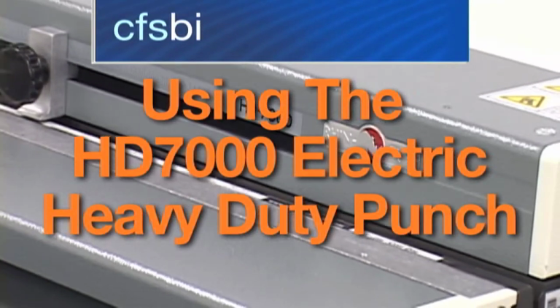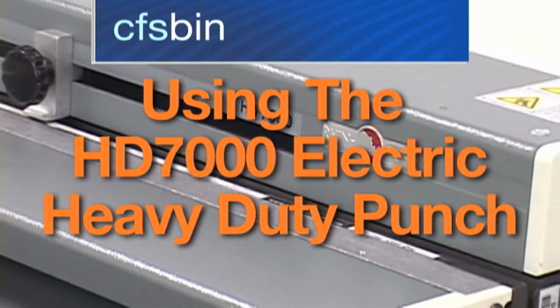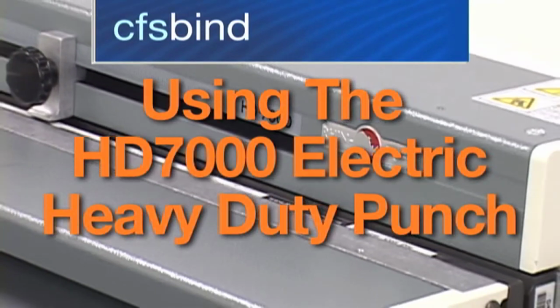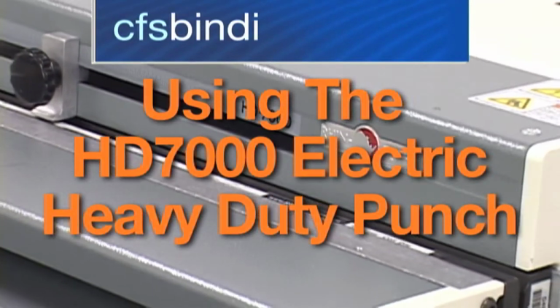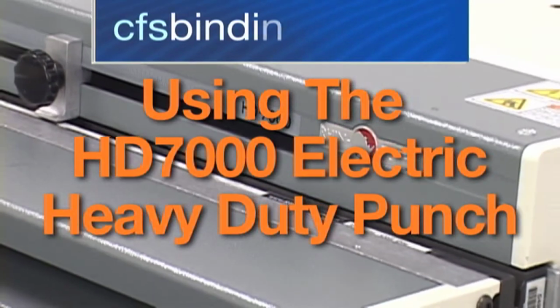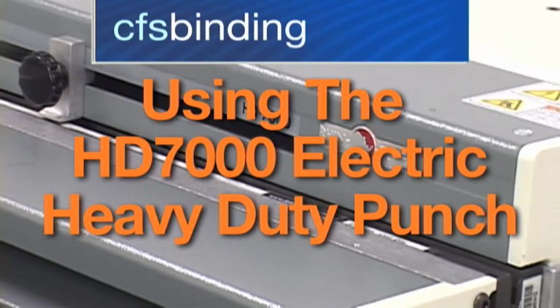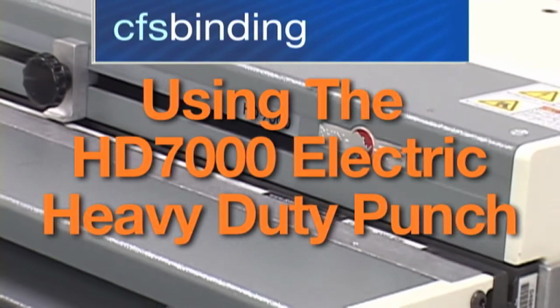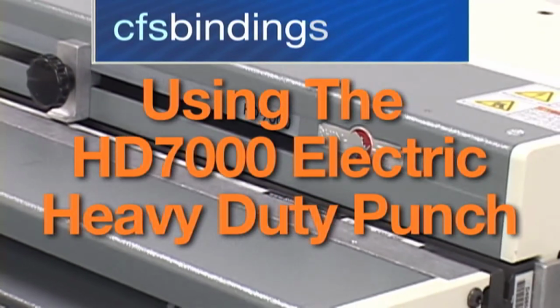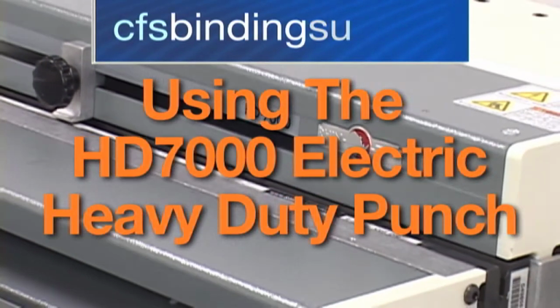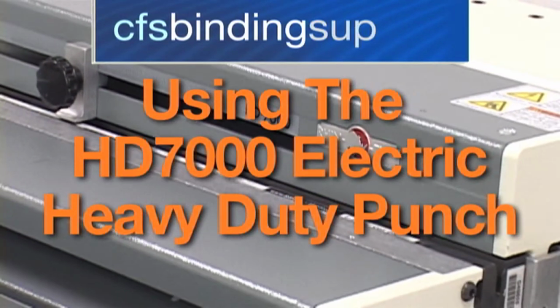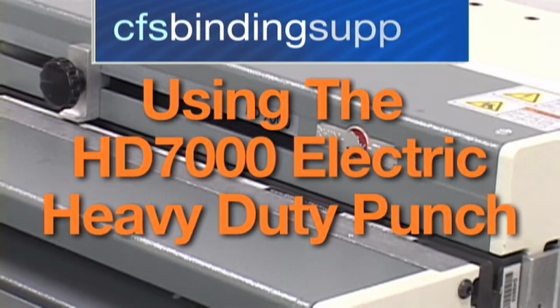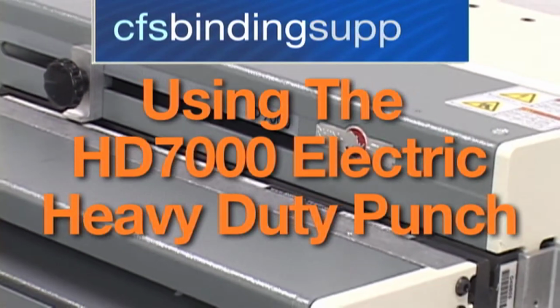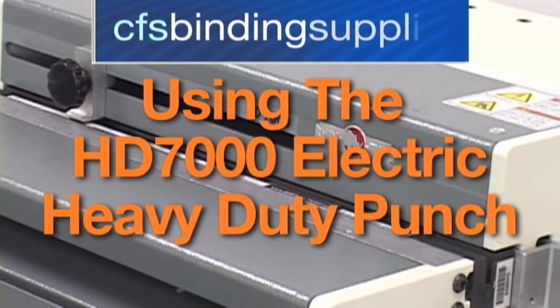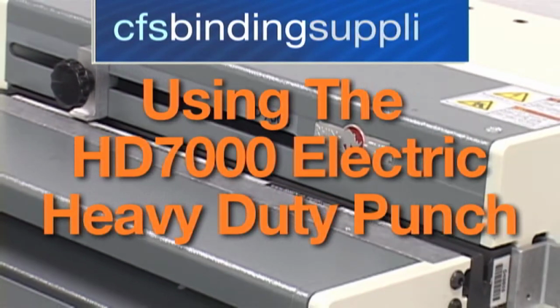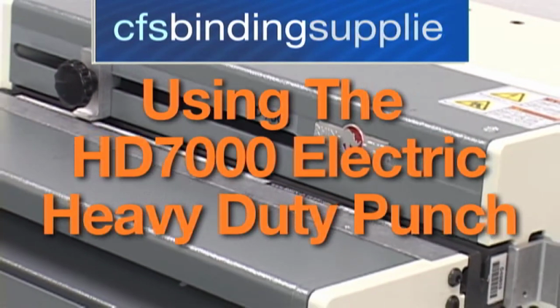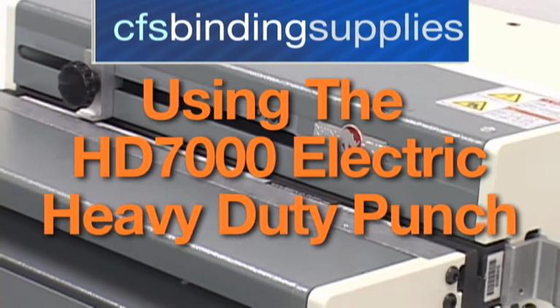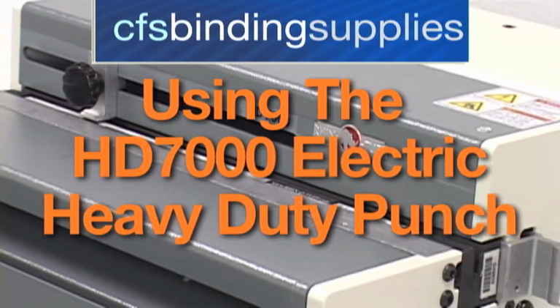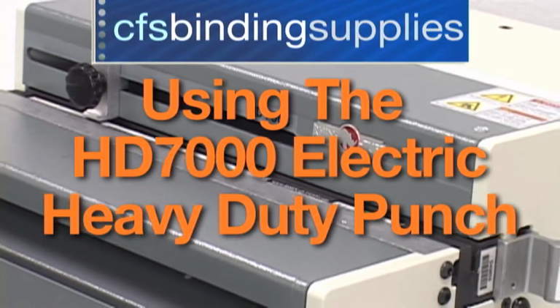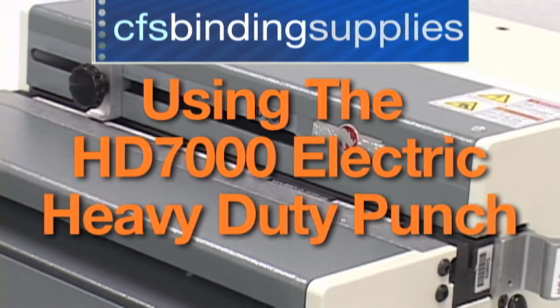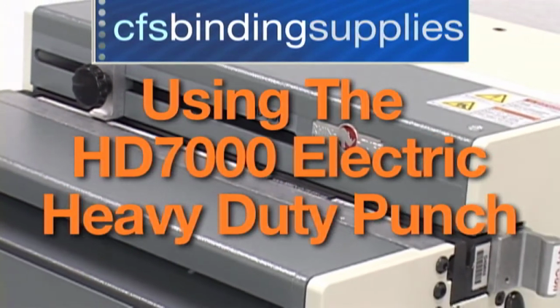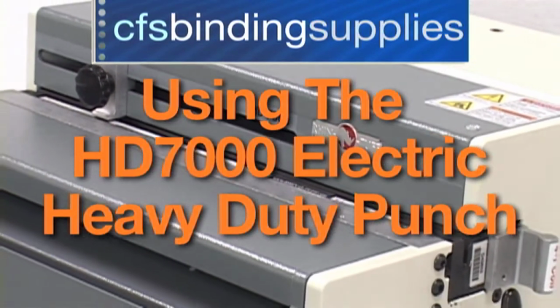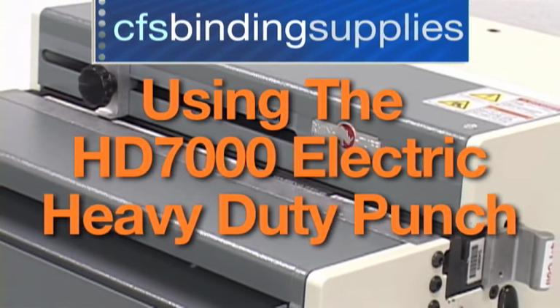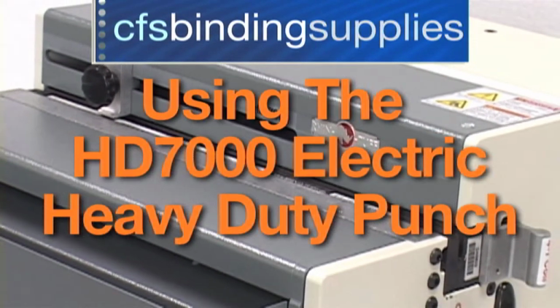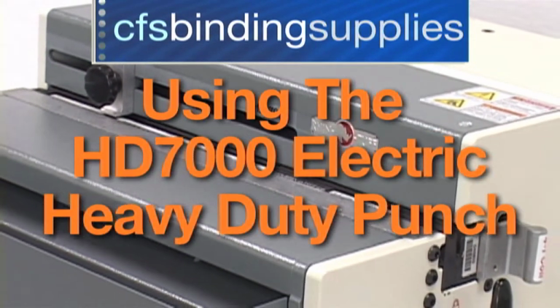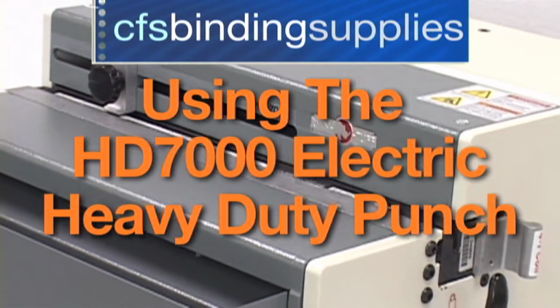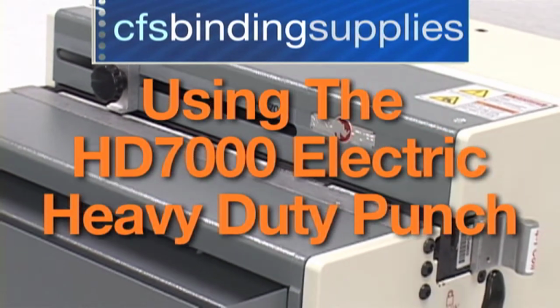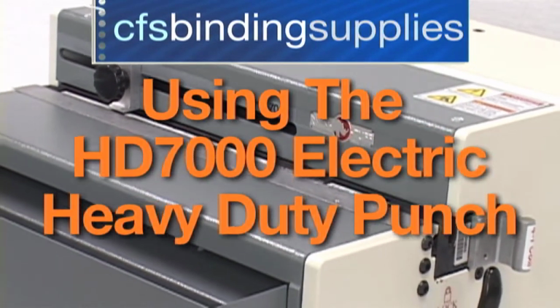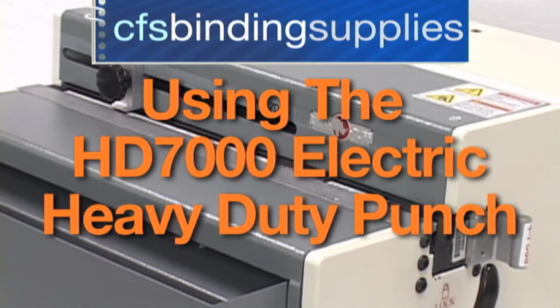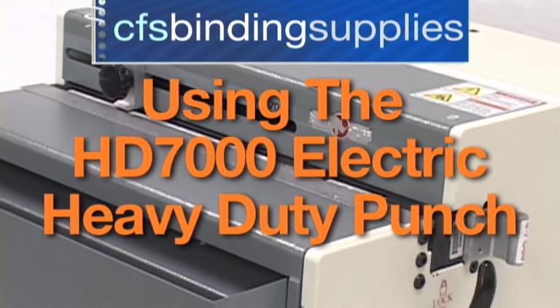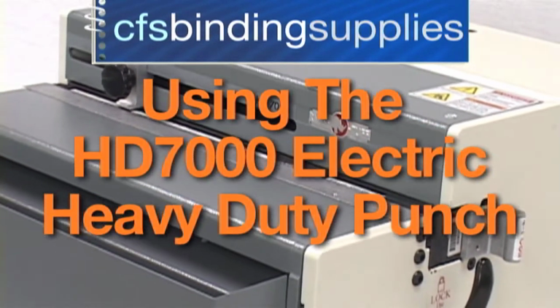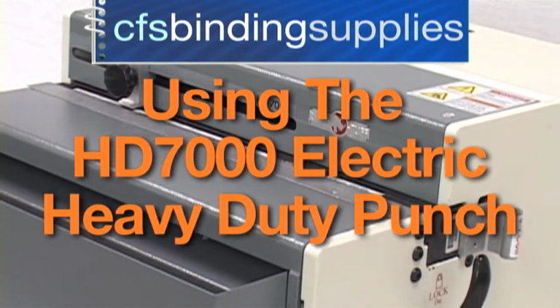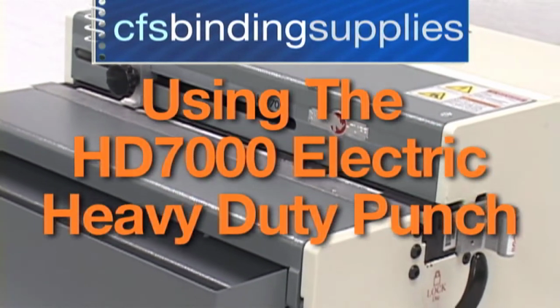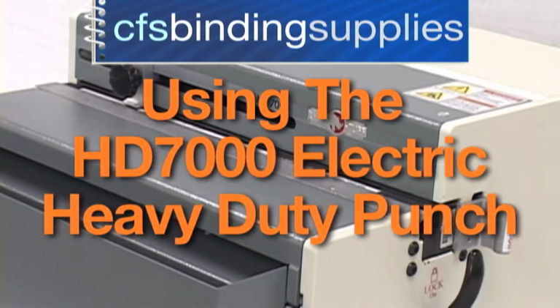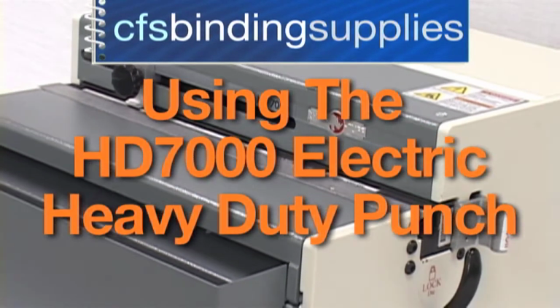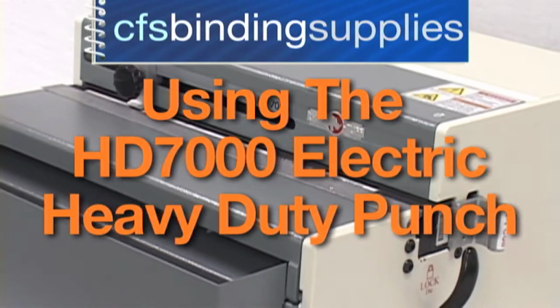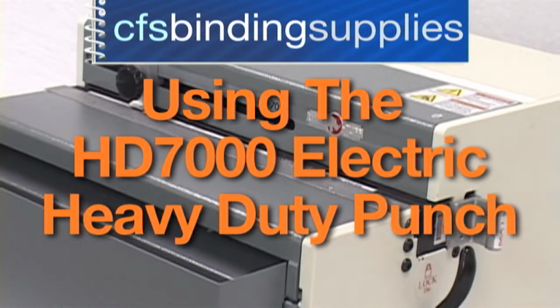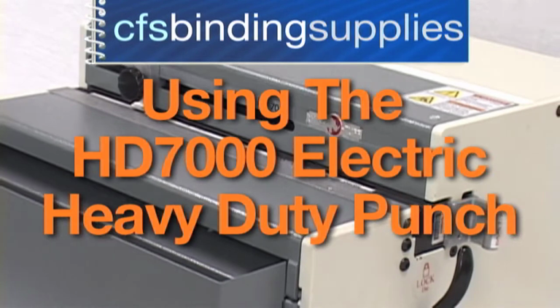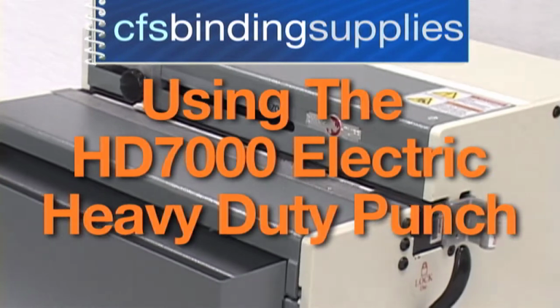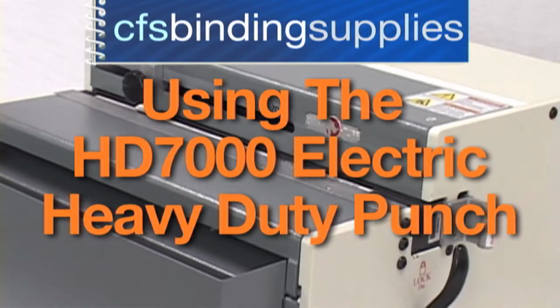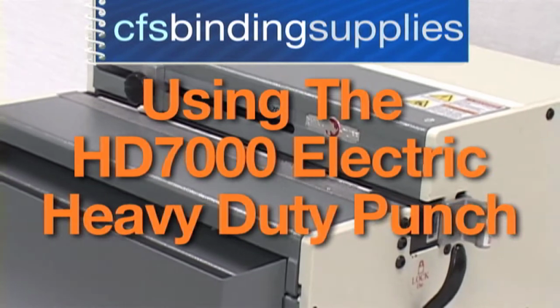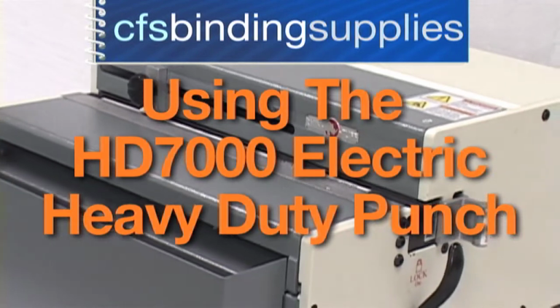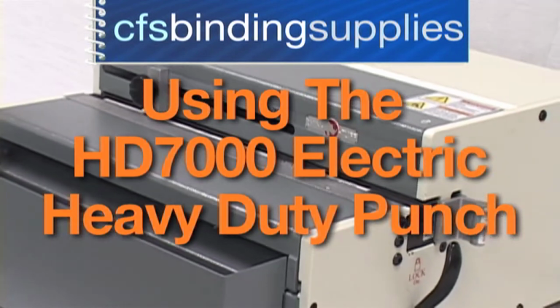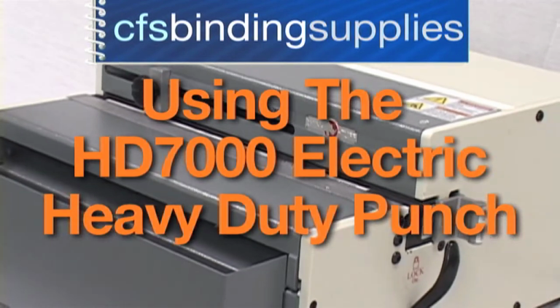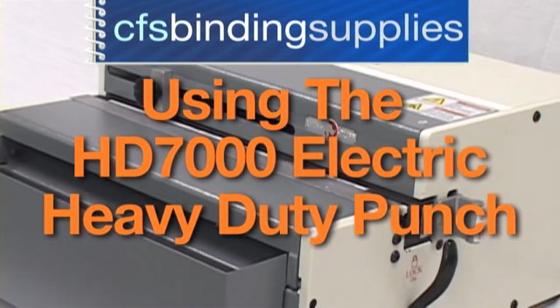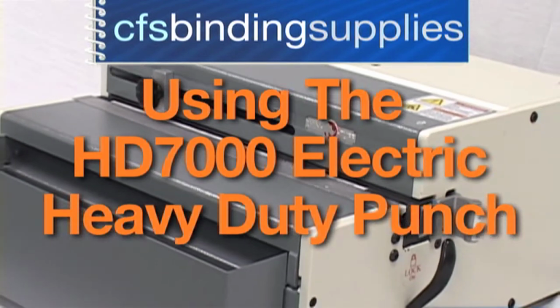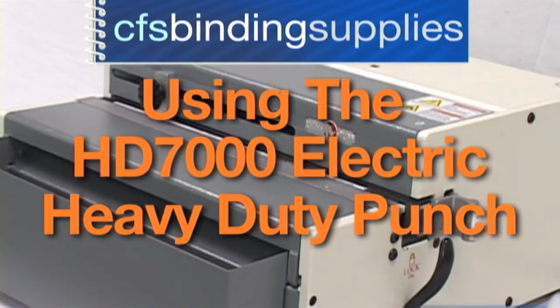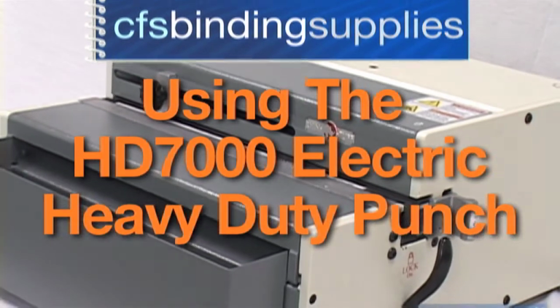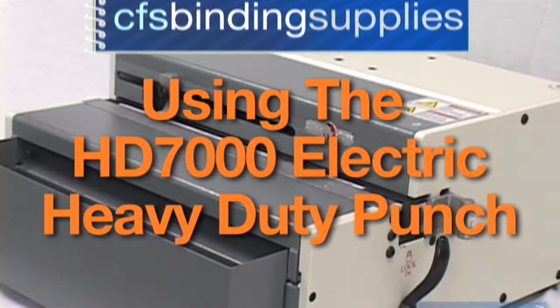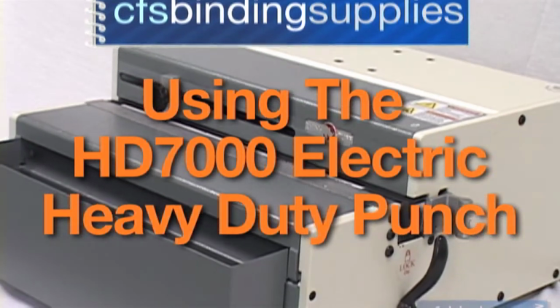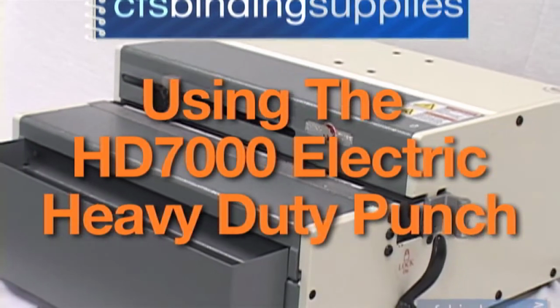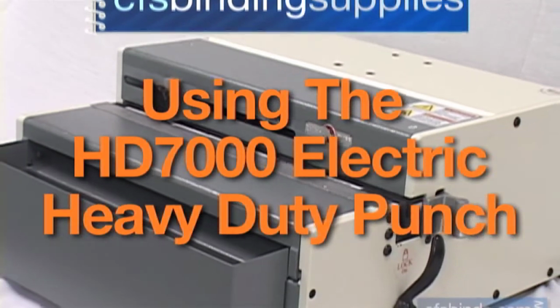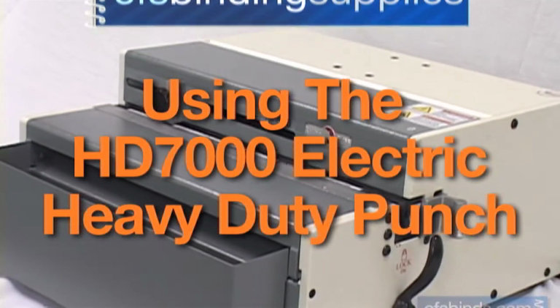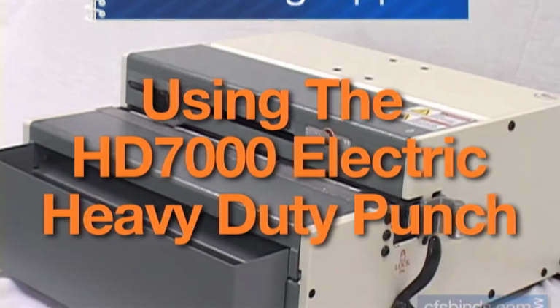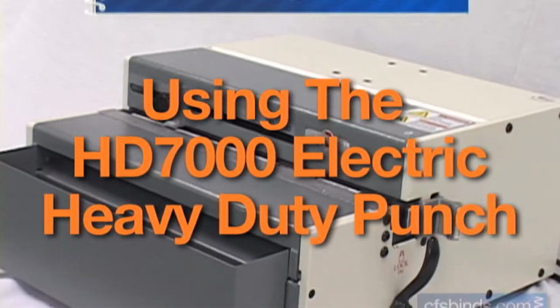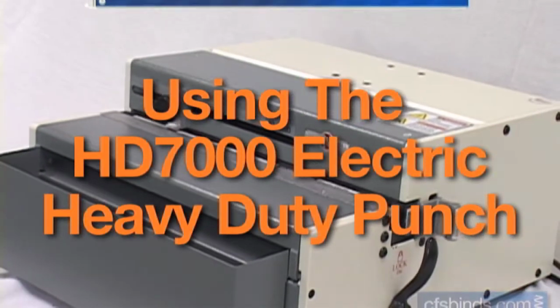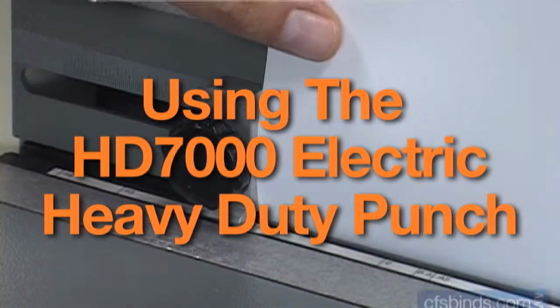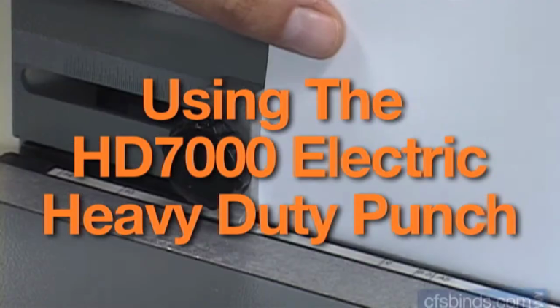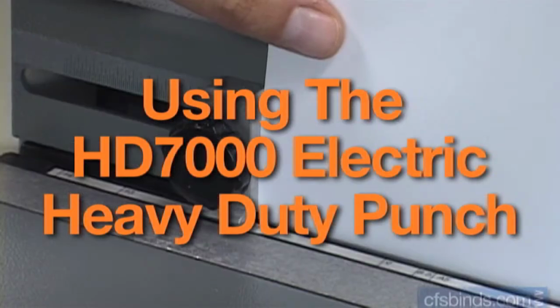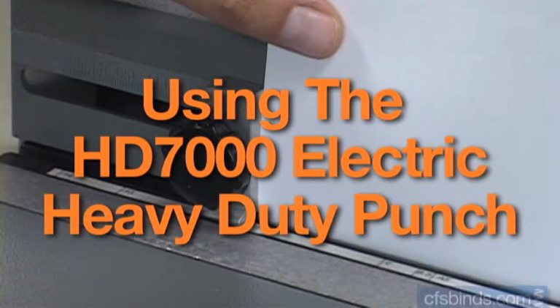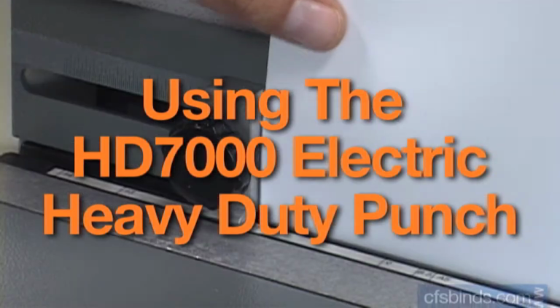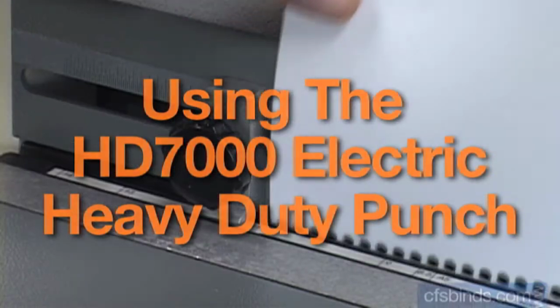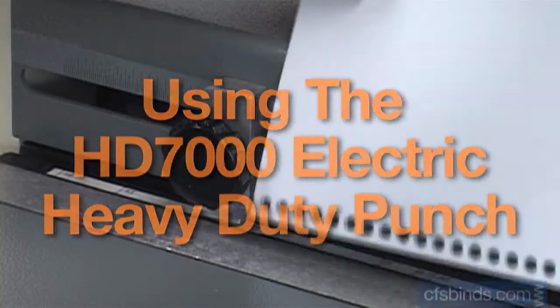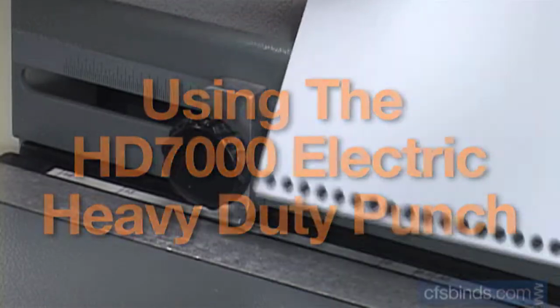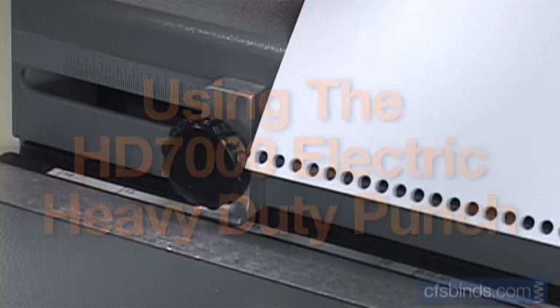Welcome to the PDI Rhino Tuff HD 7000 Electric Heavy Duty Punch Tutorial, brought to you by CFS.